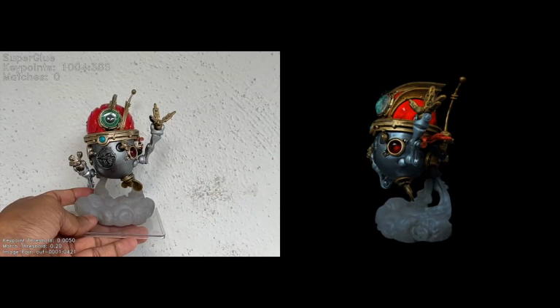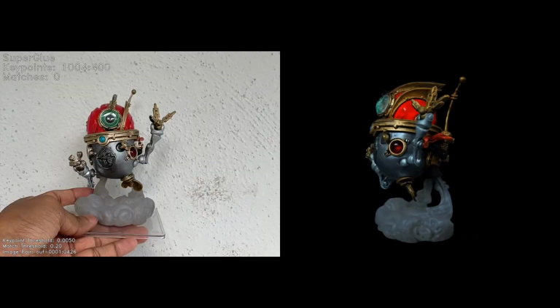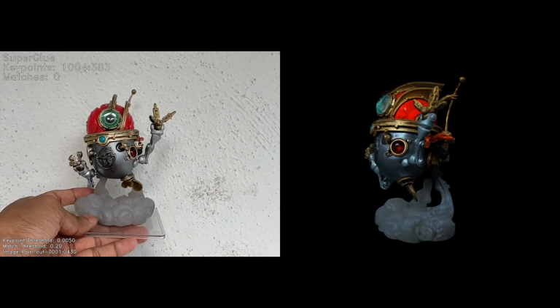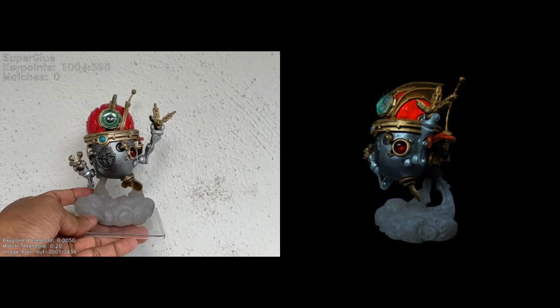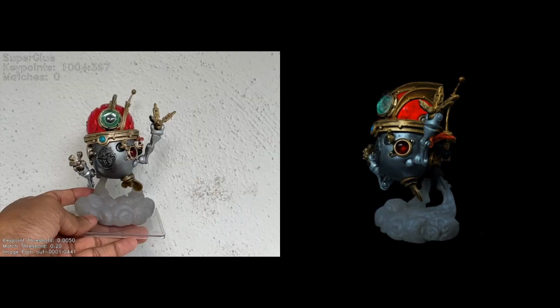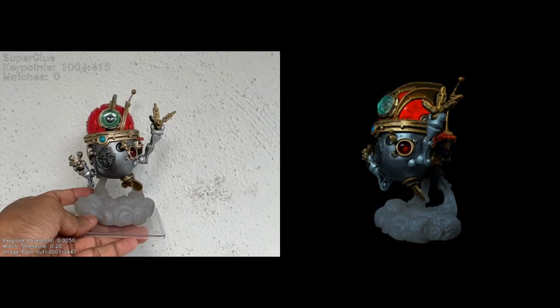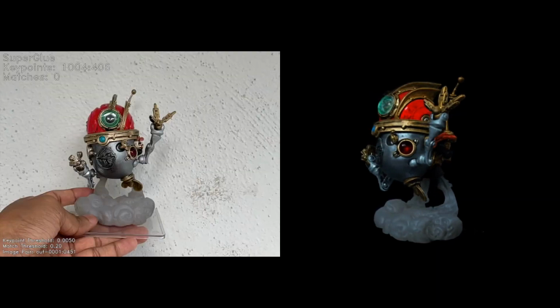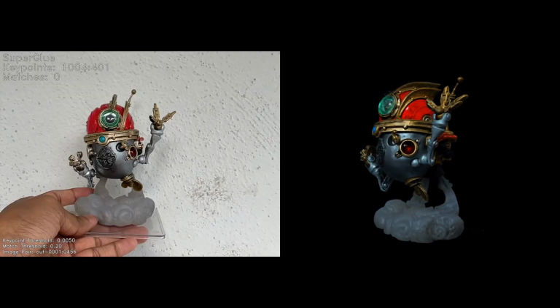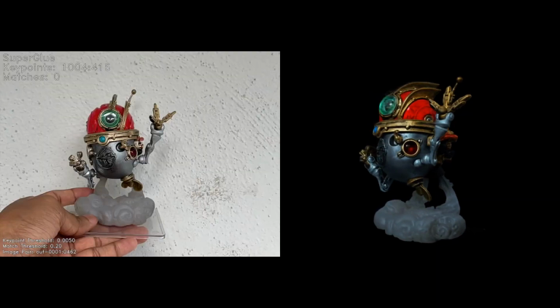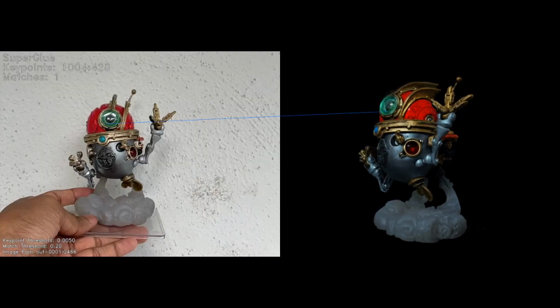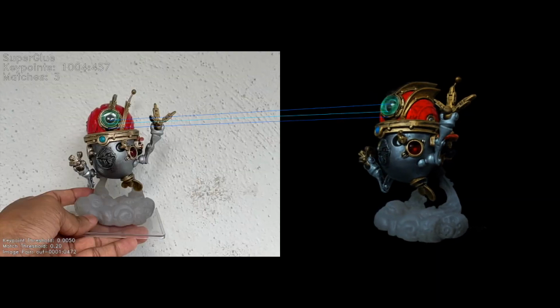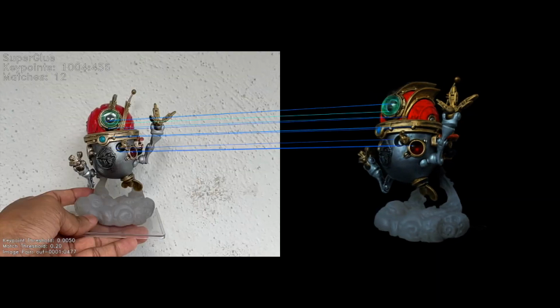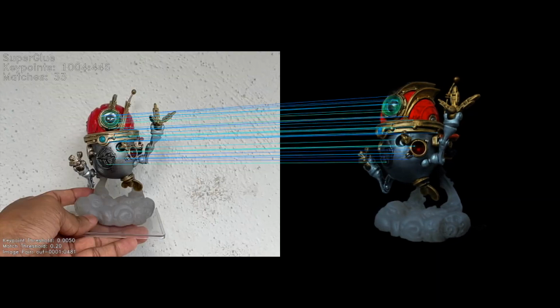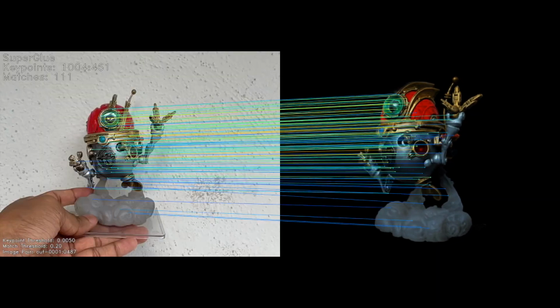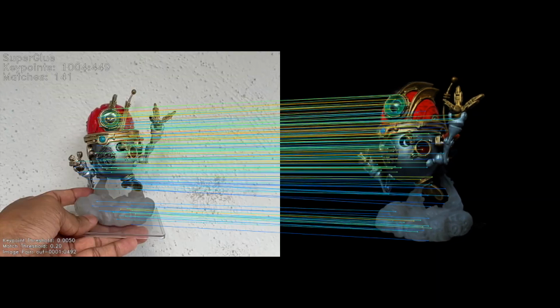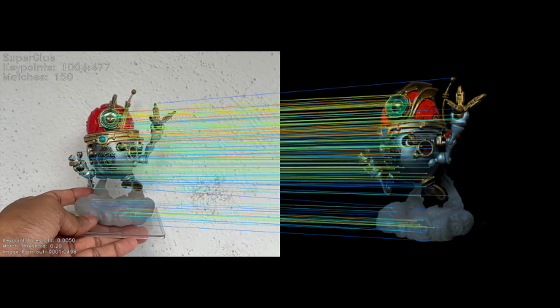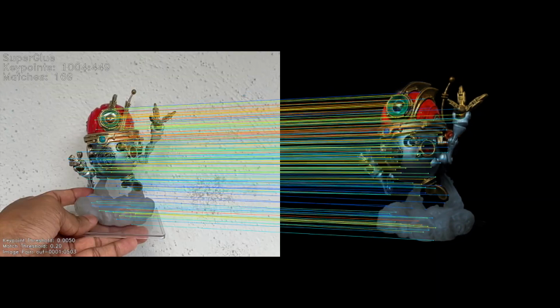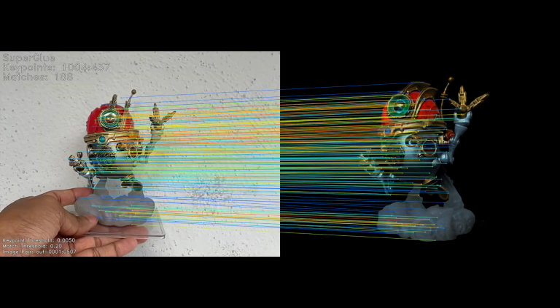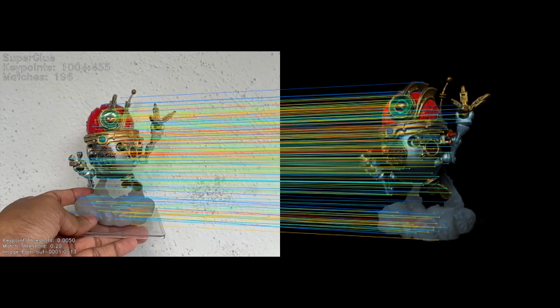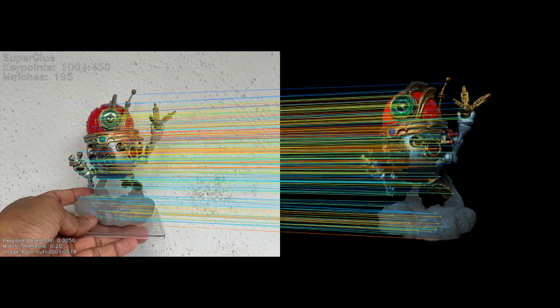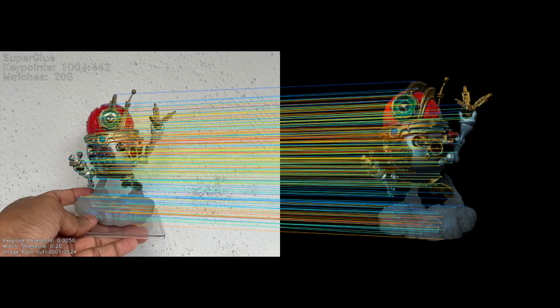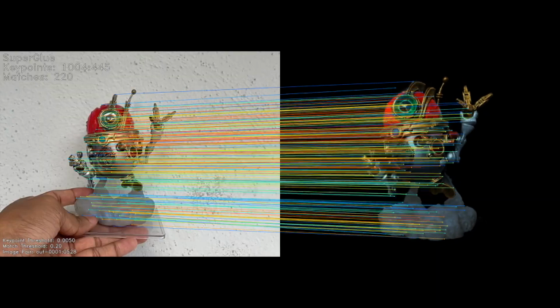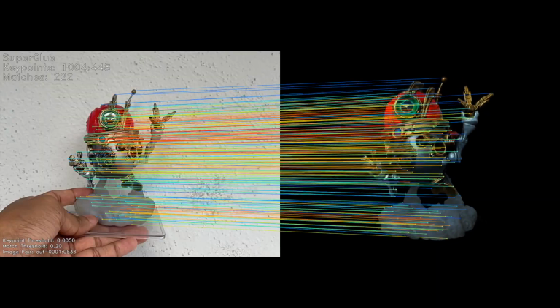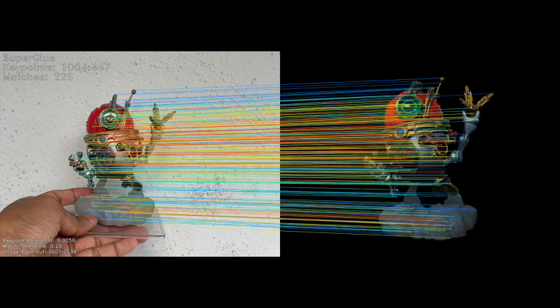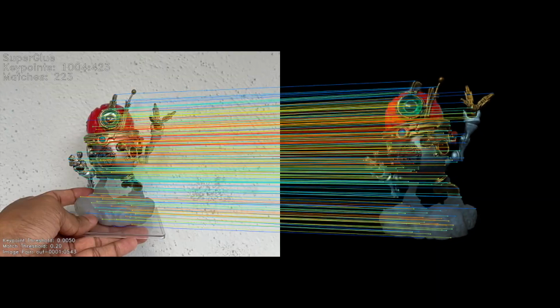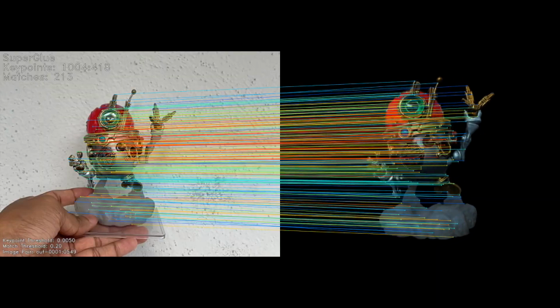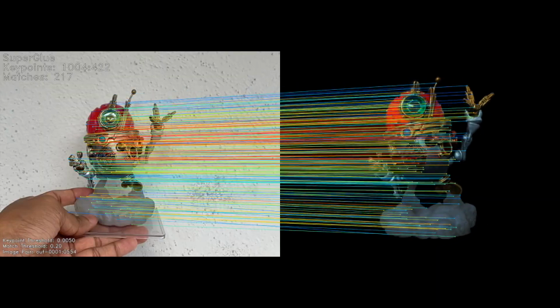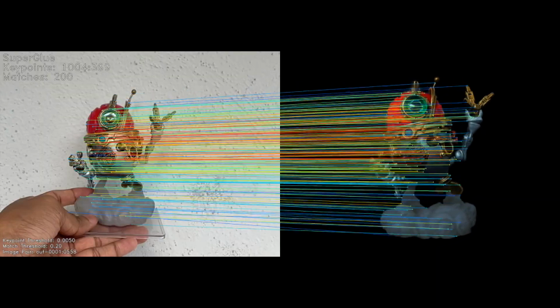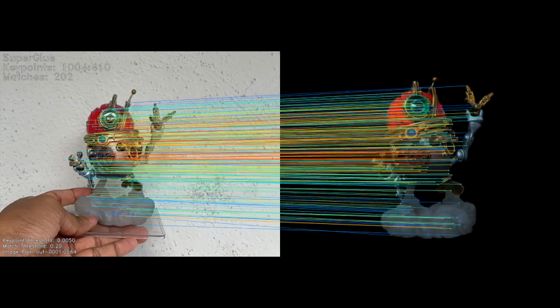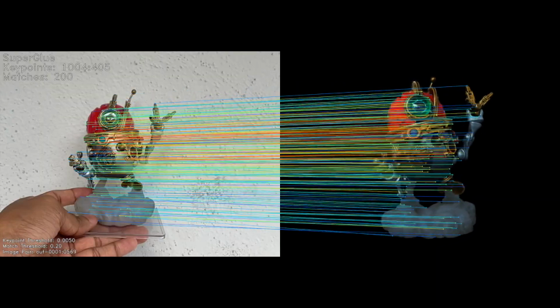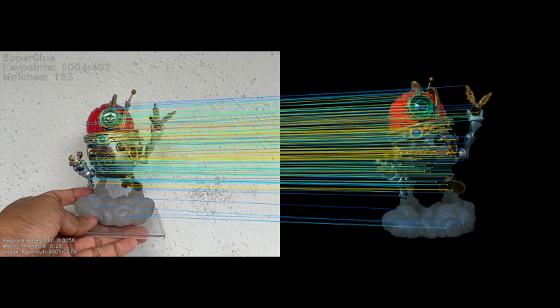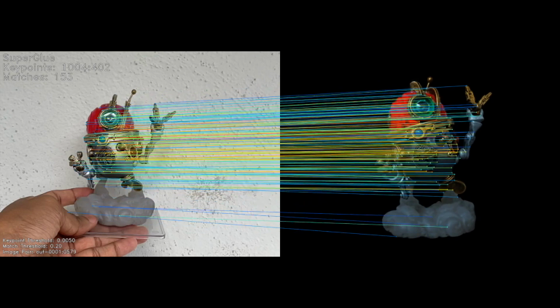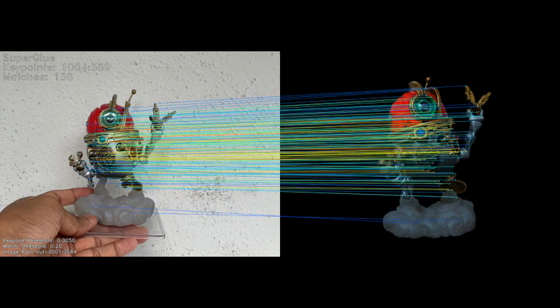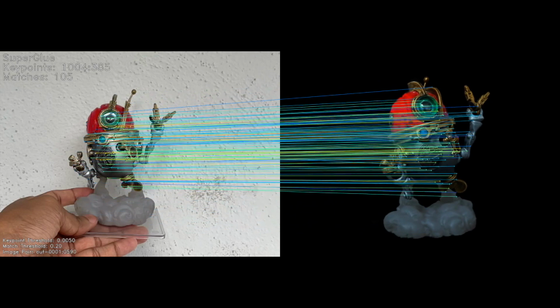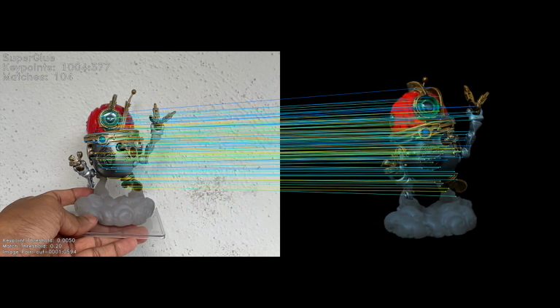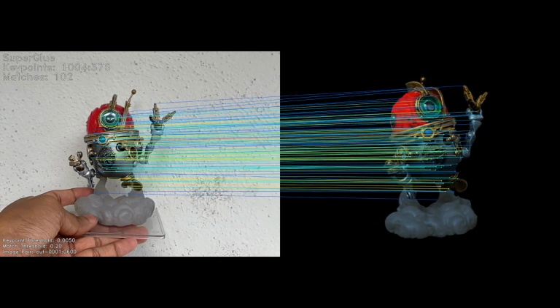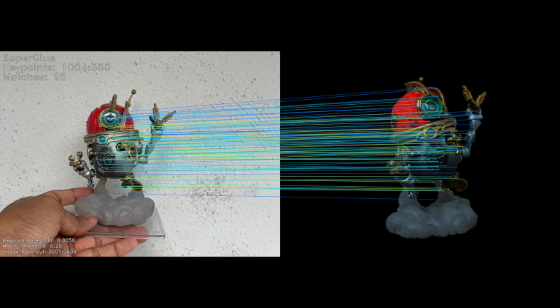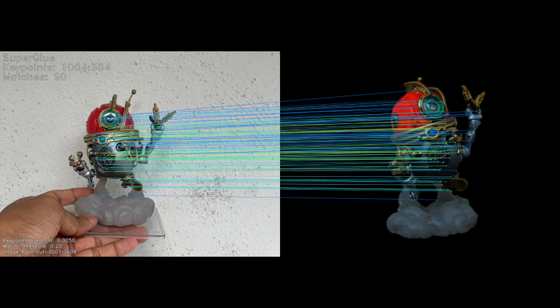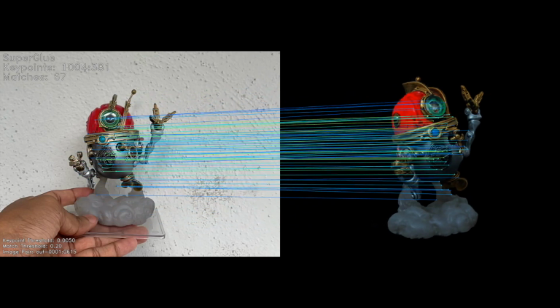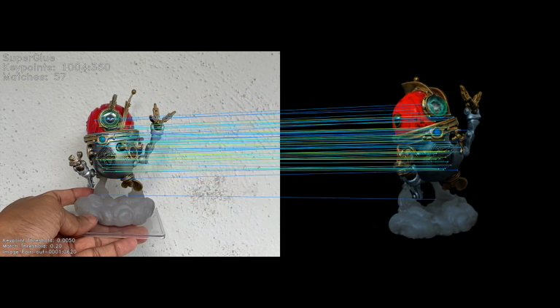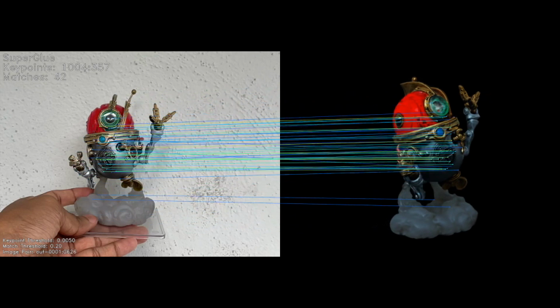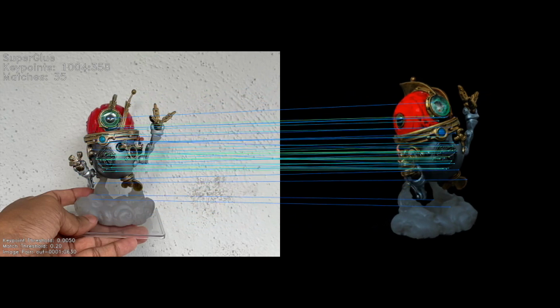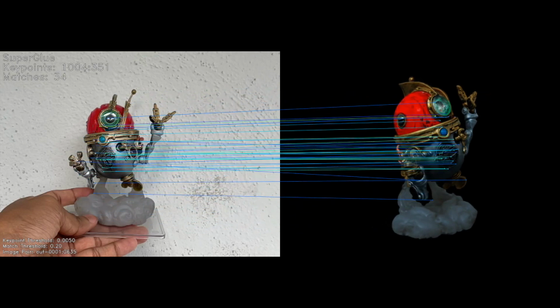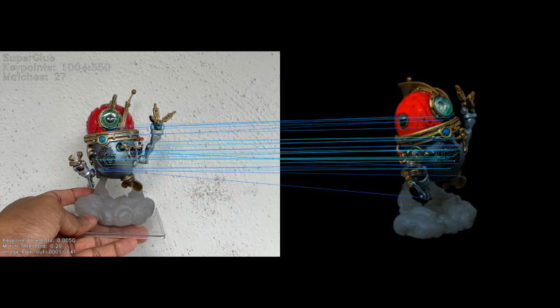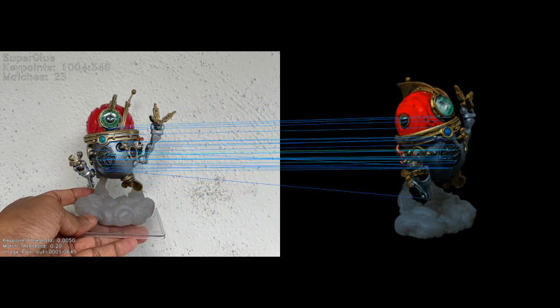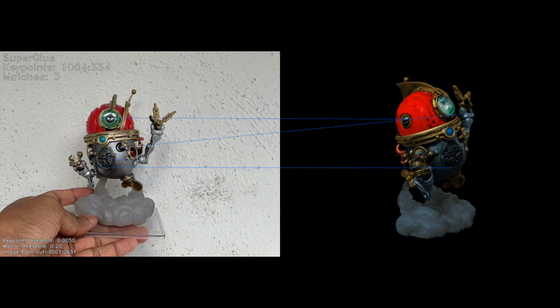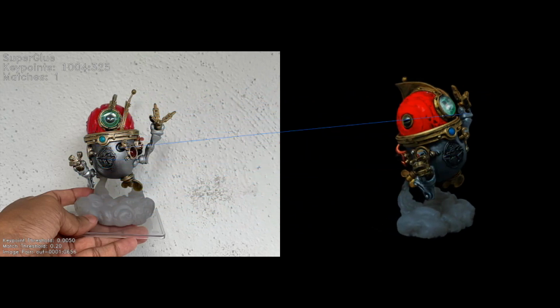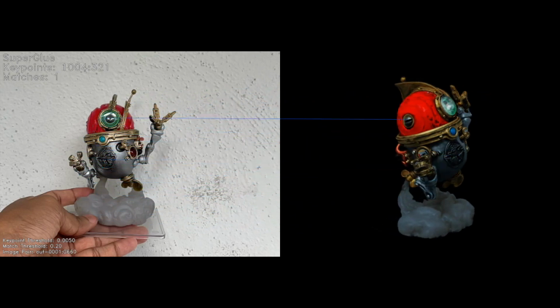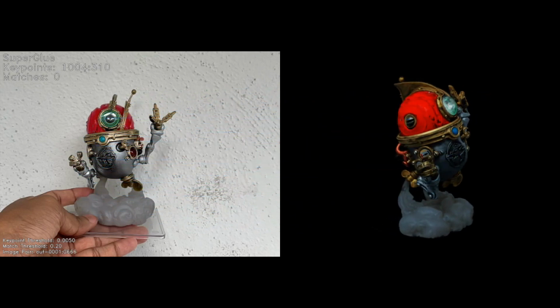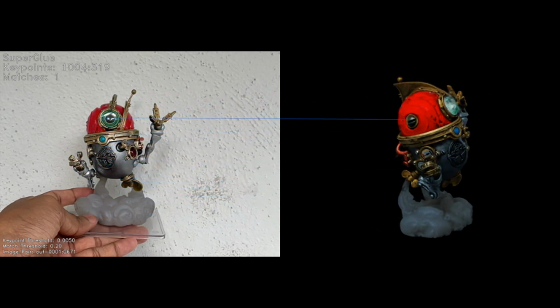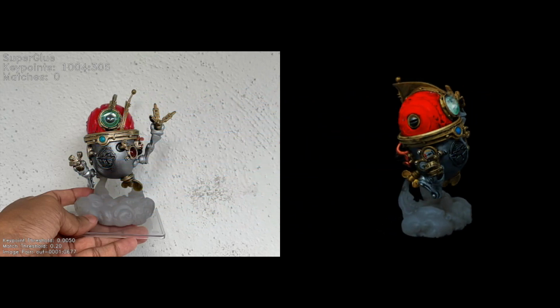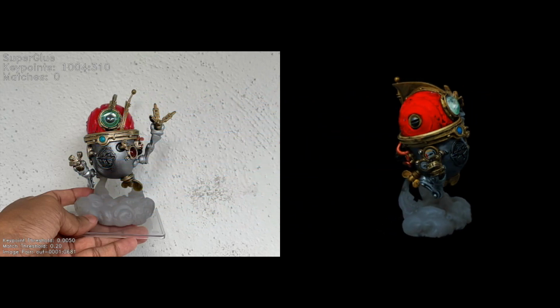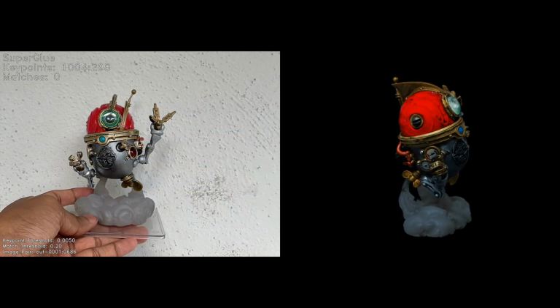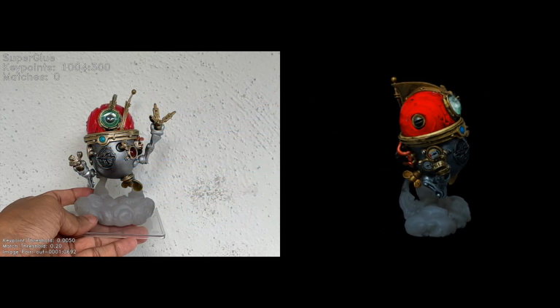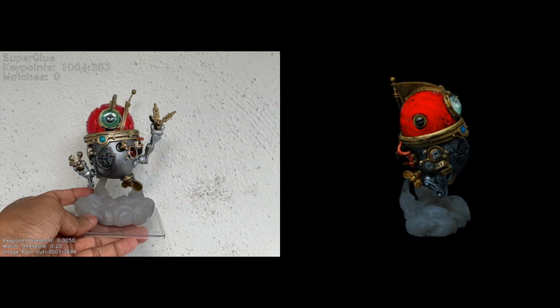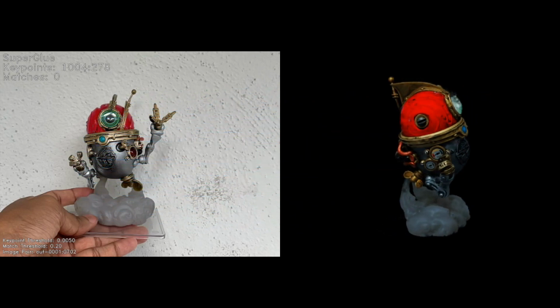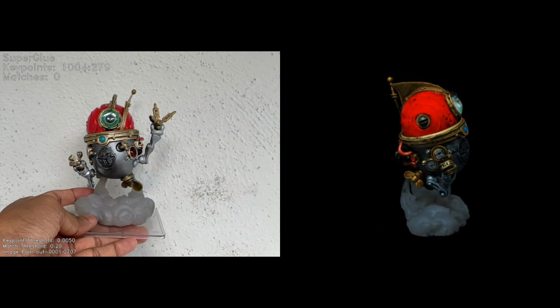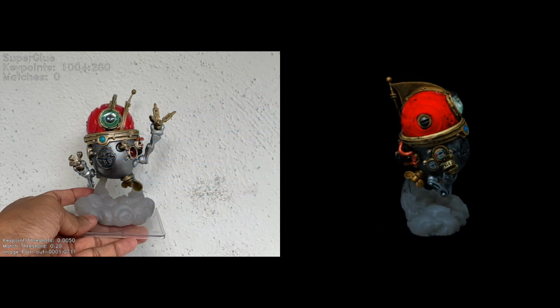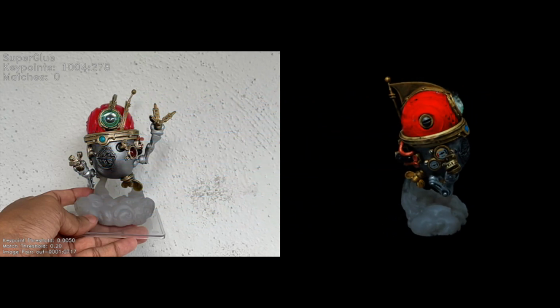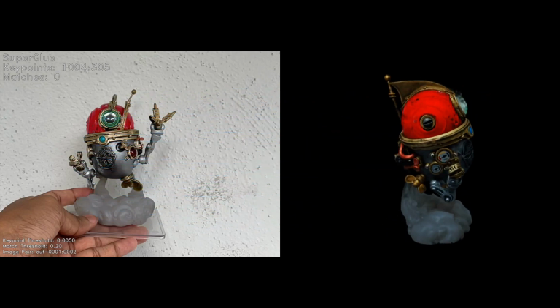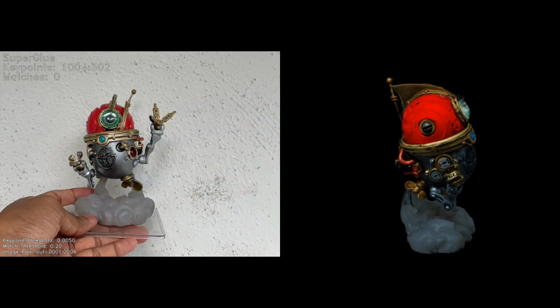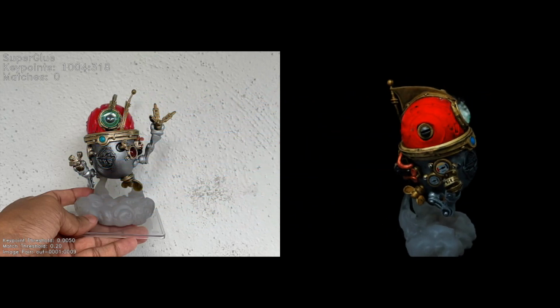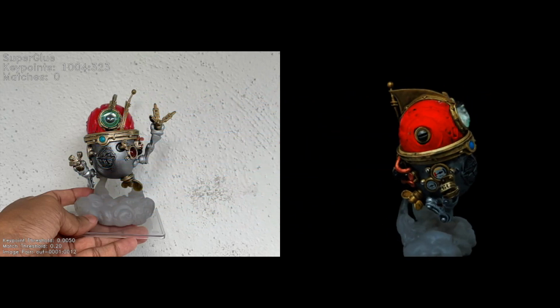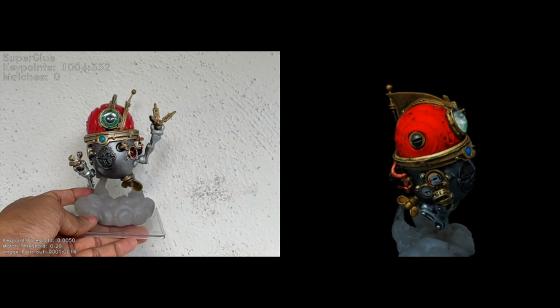For an initial query frame, we perform object pose estimation by leveraging image retrieval and feature matching.